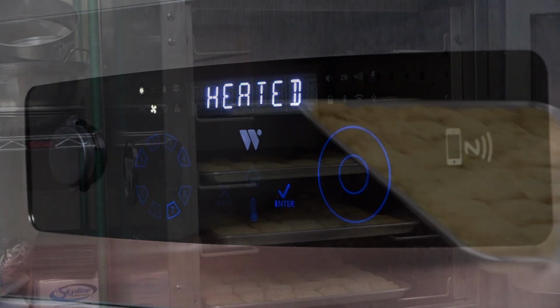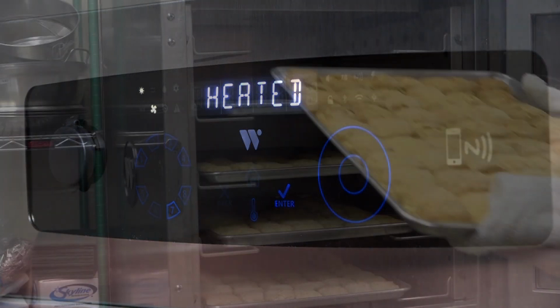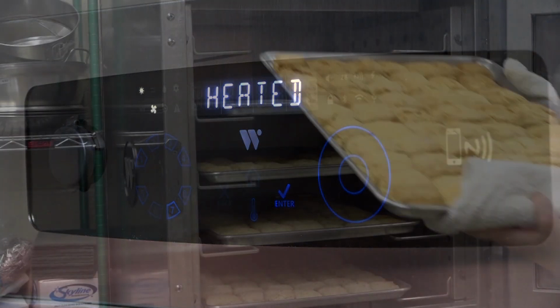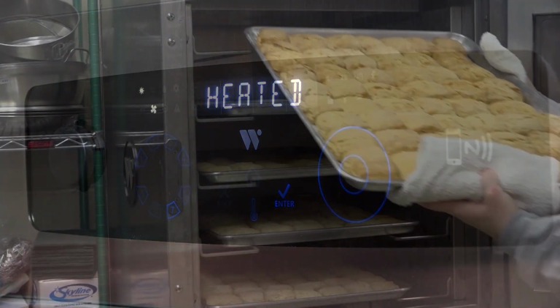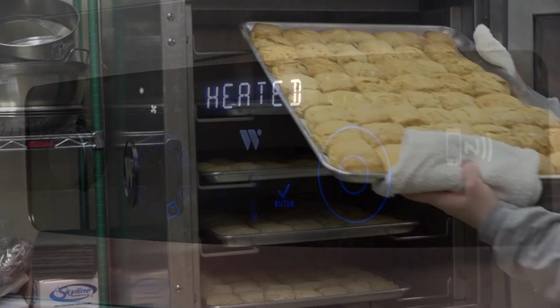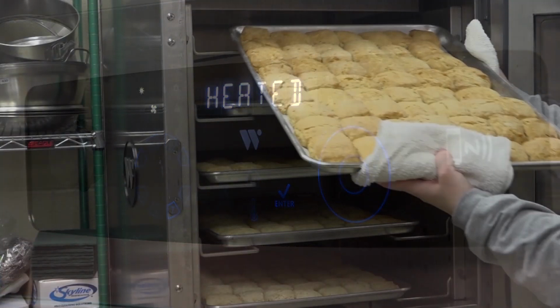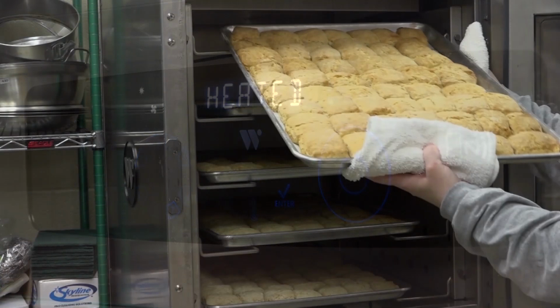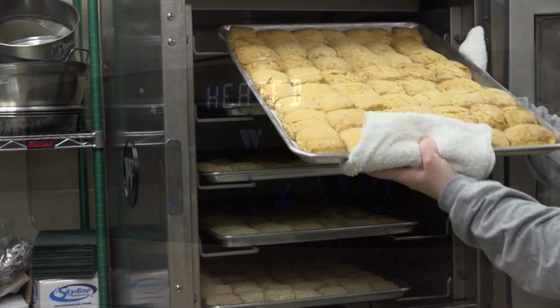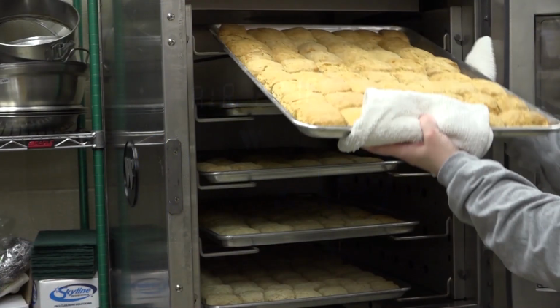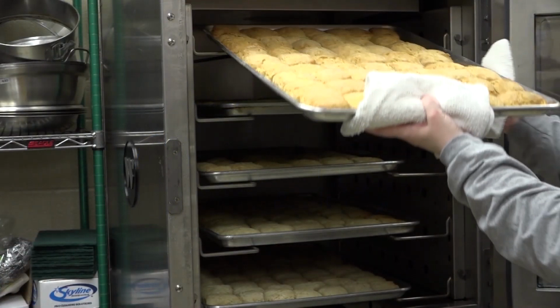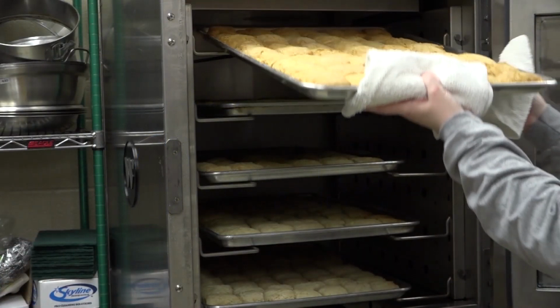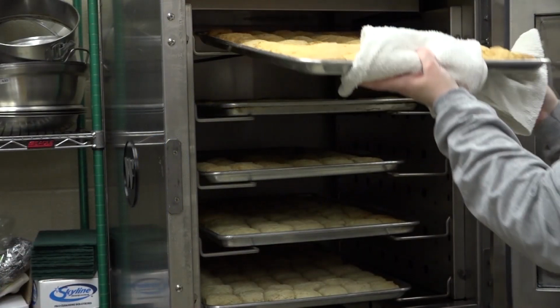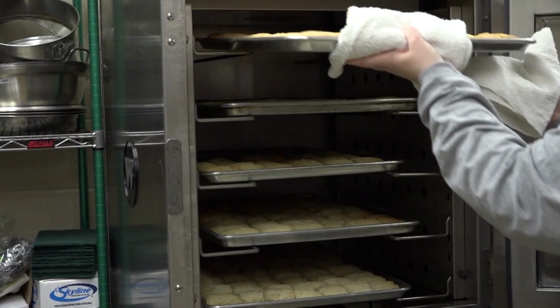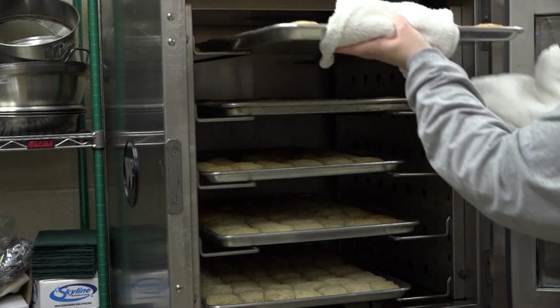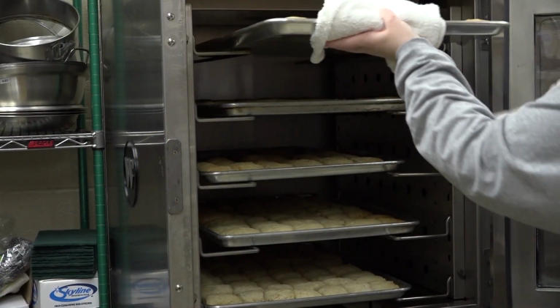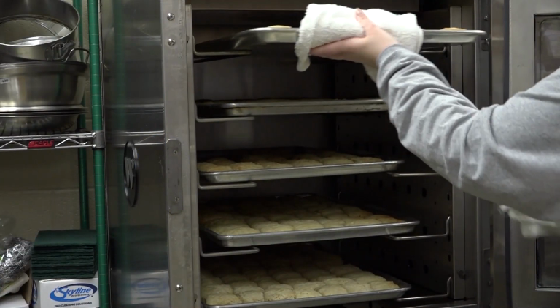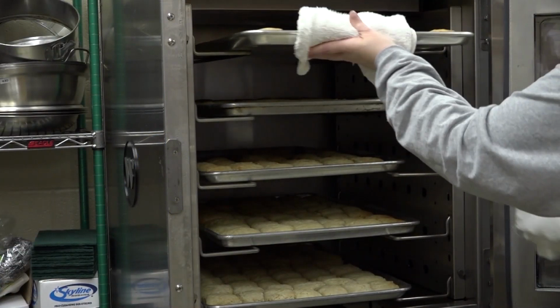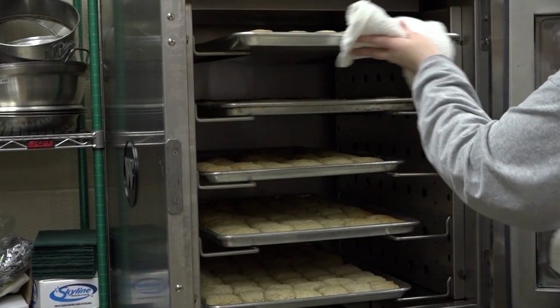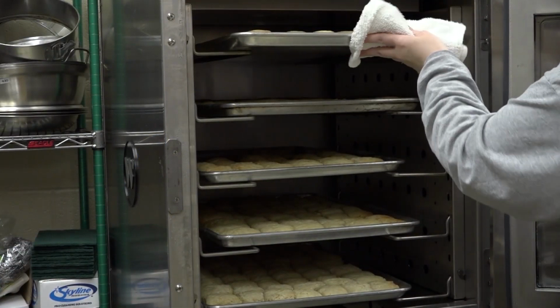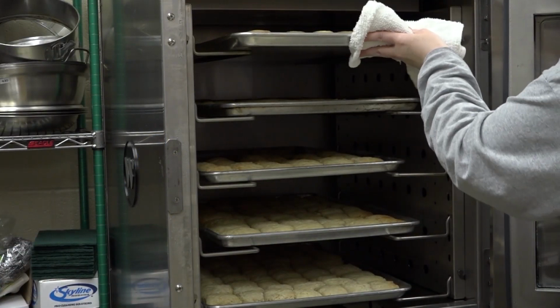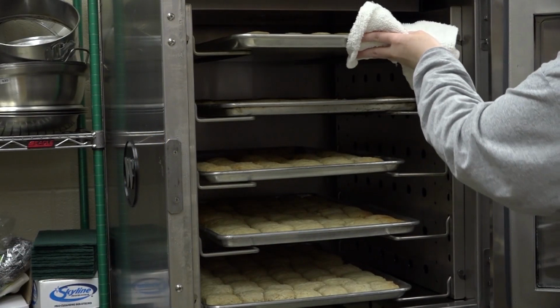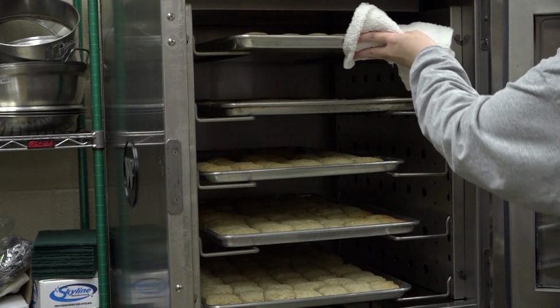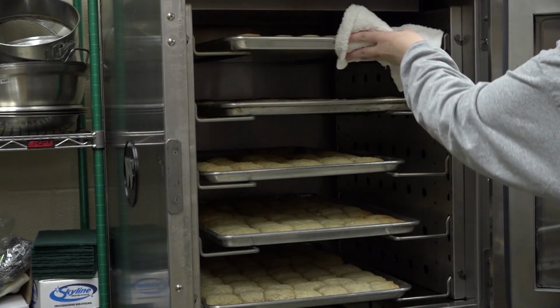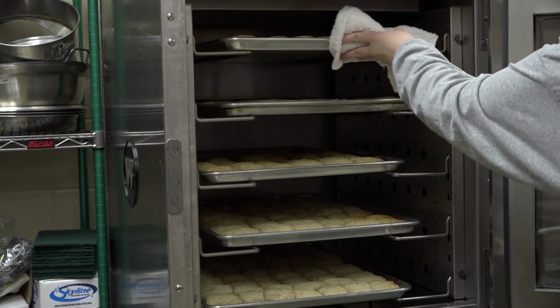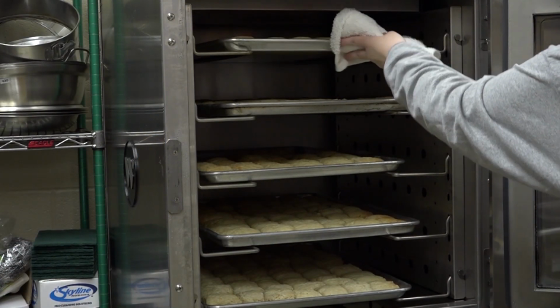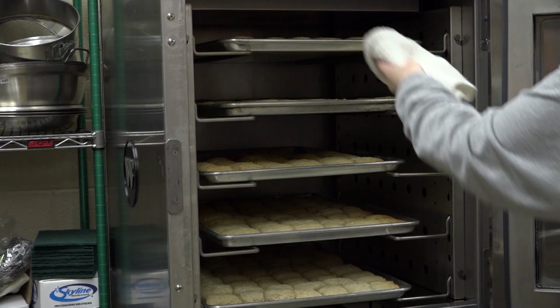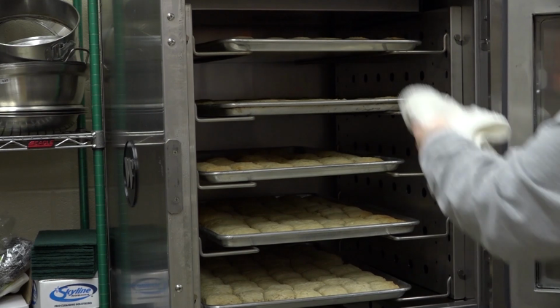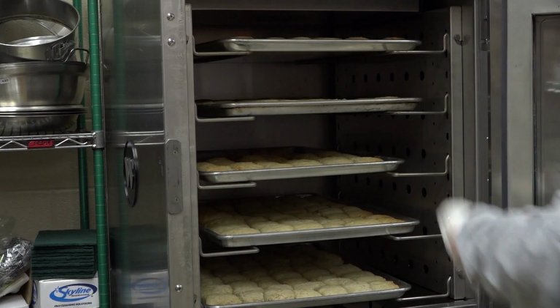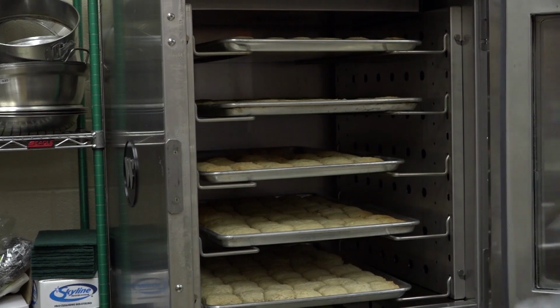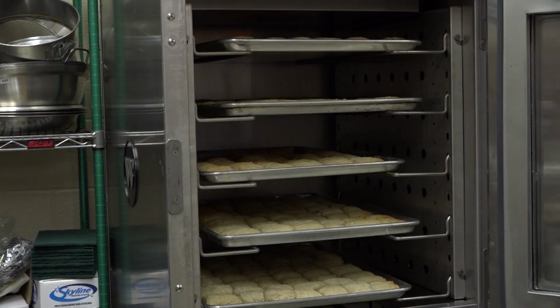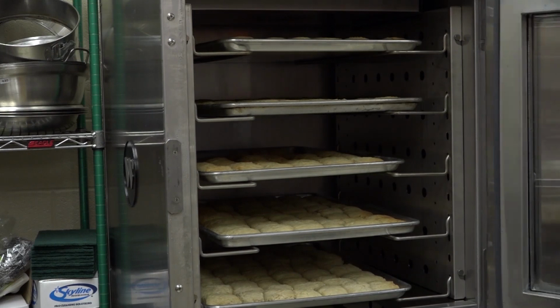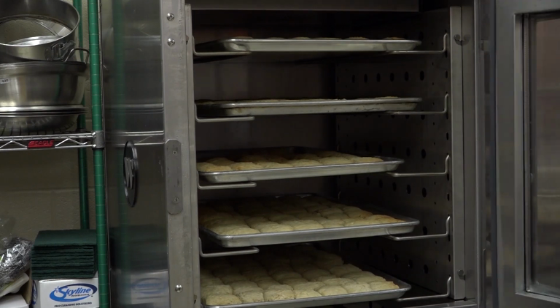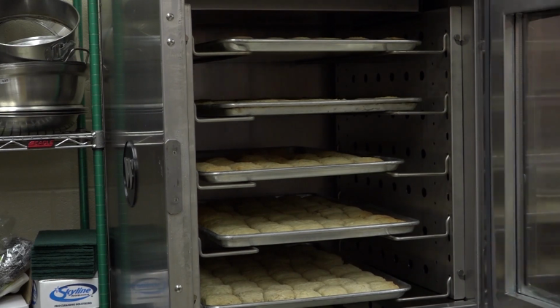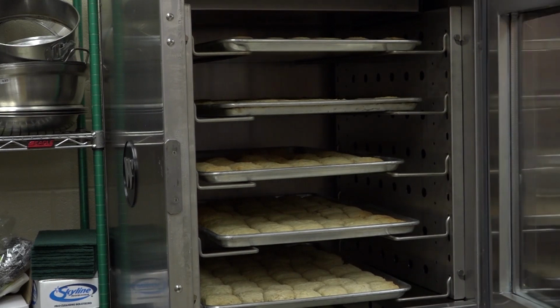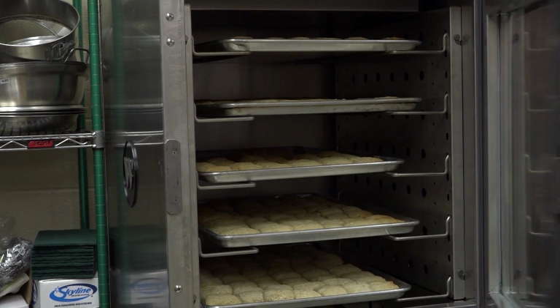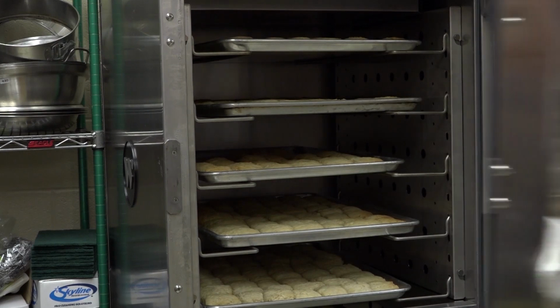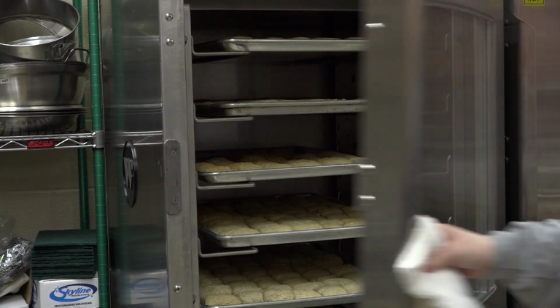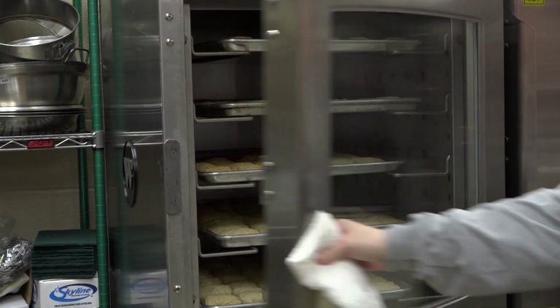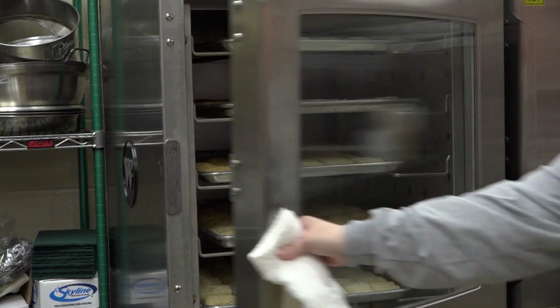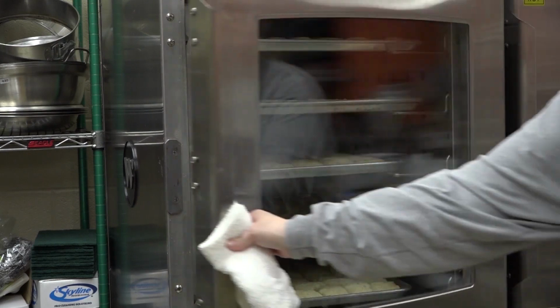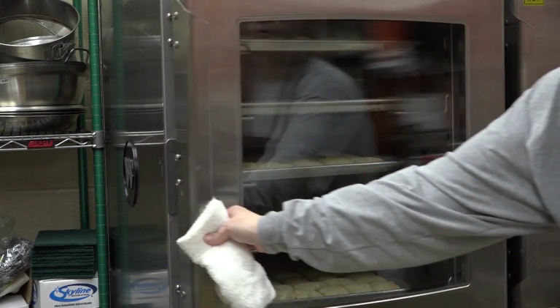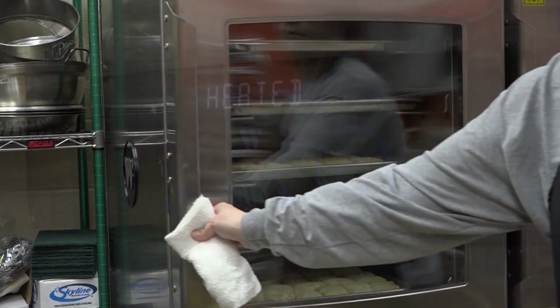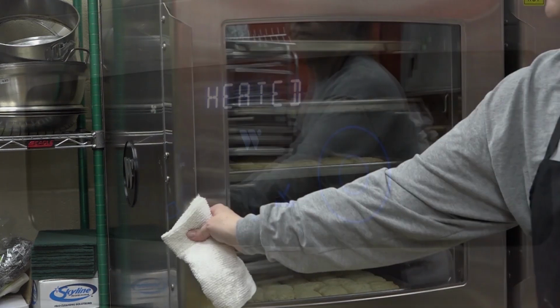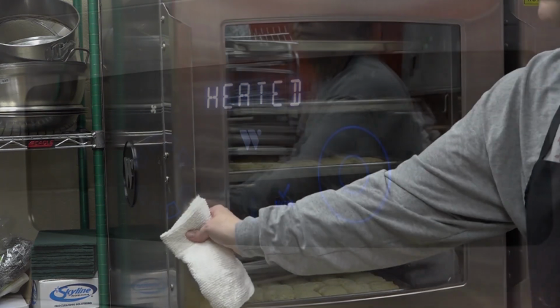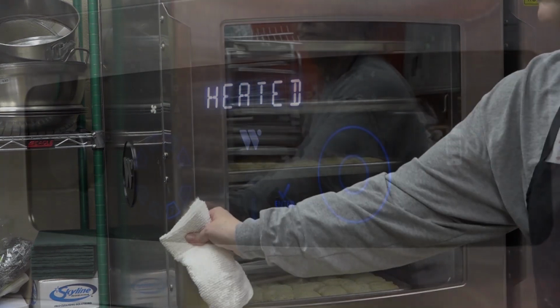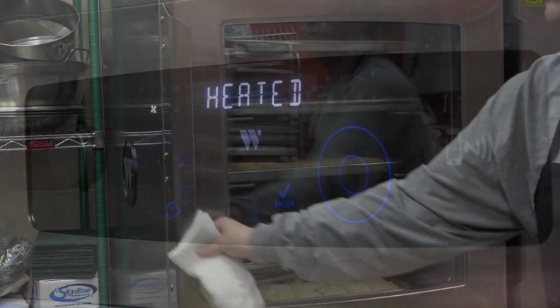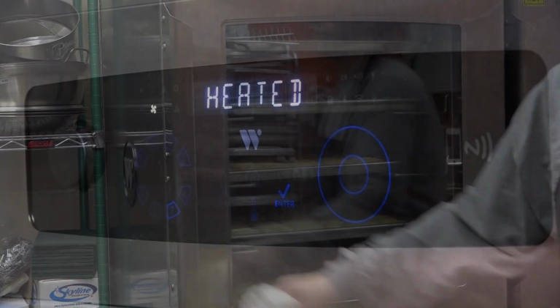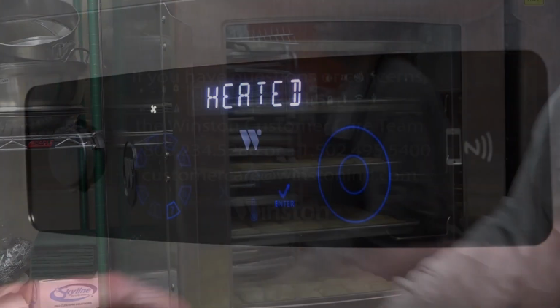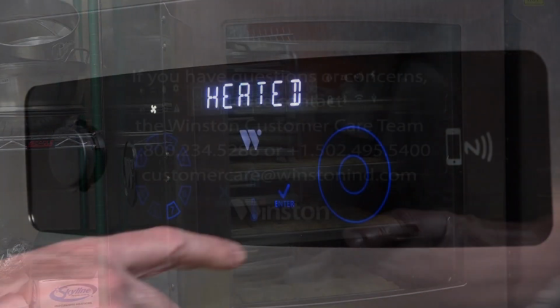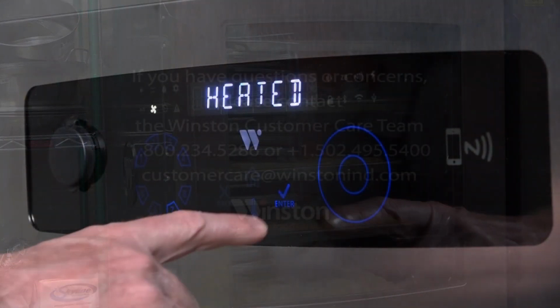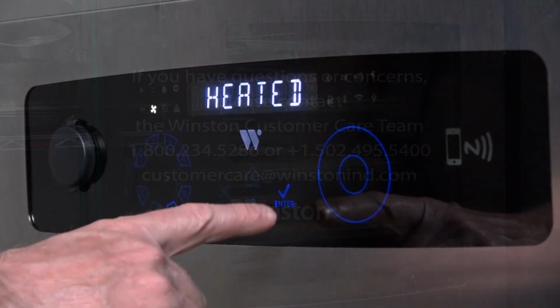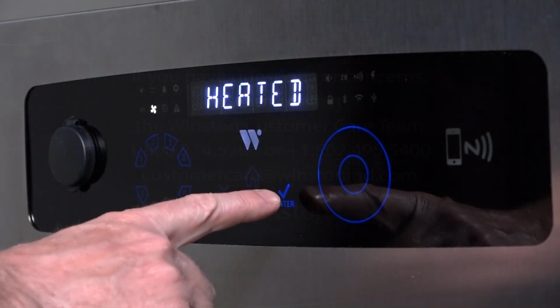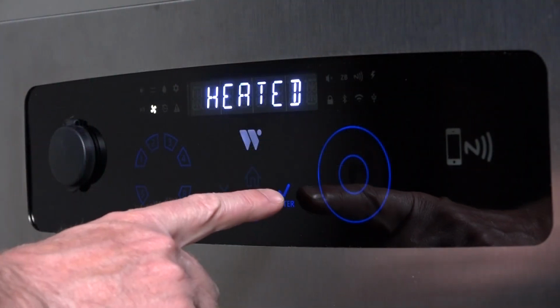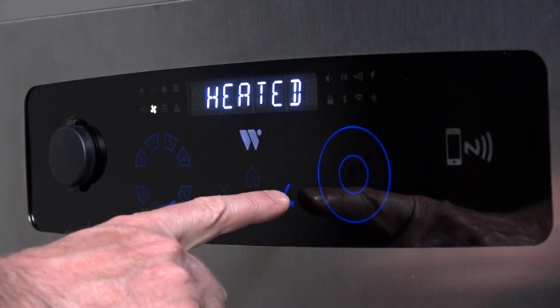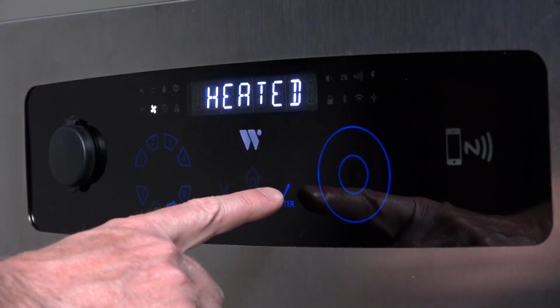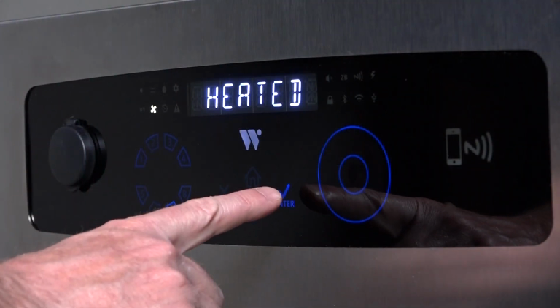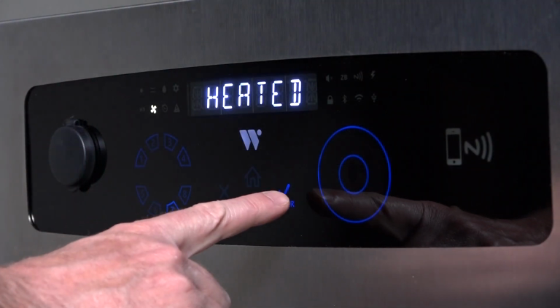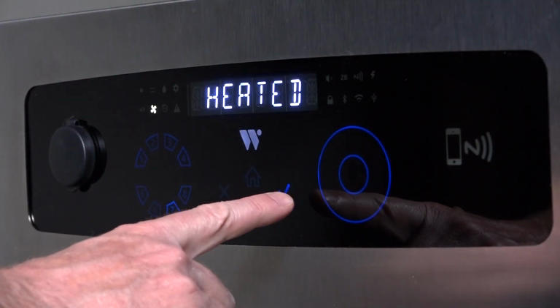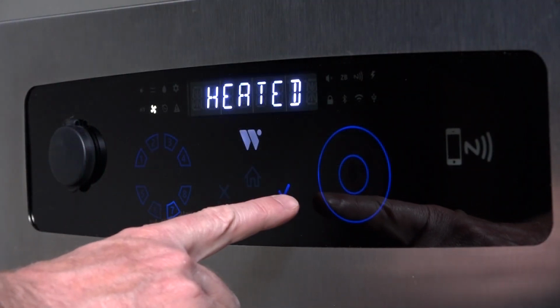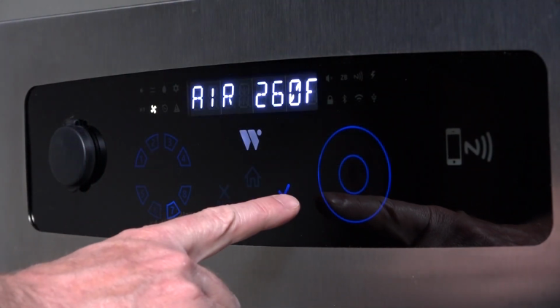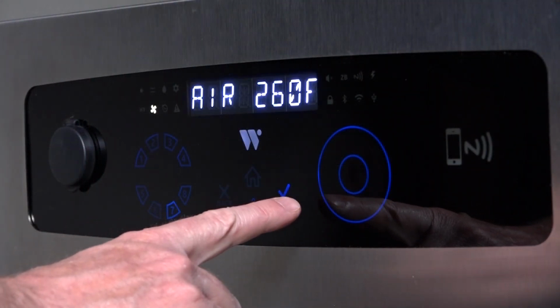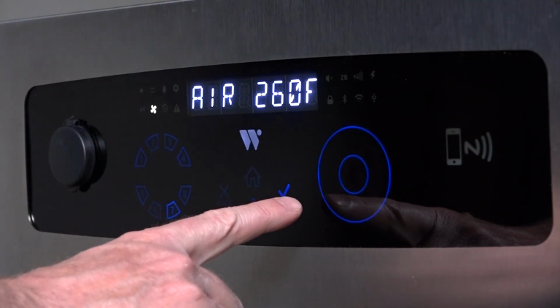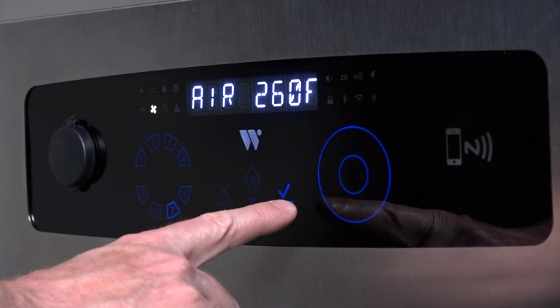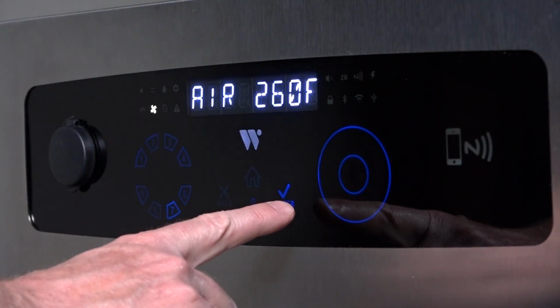Place your food product in the oven. Press enter to begin the cook cycle.